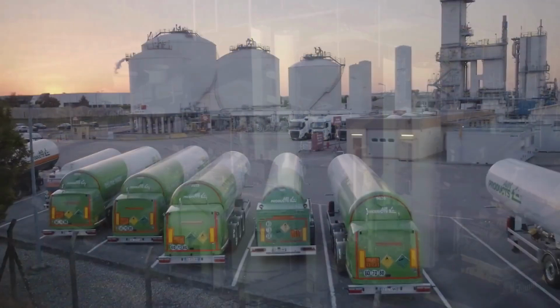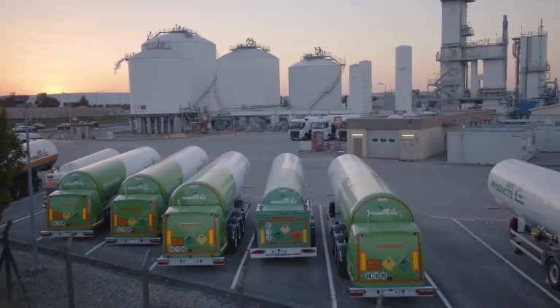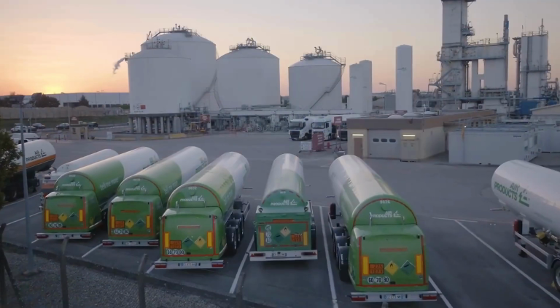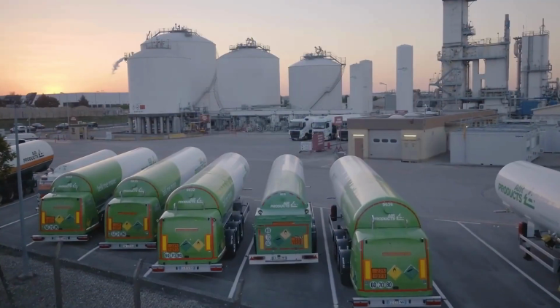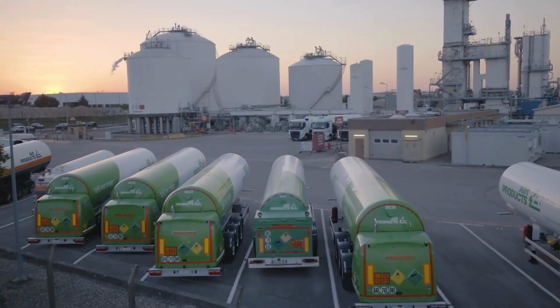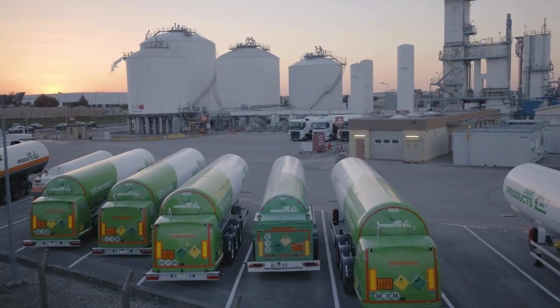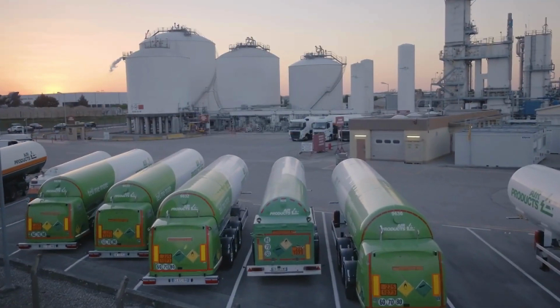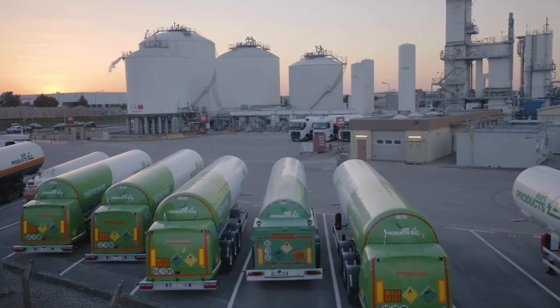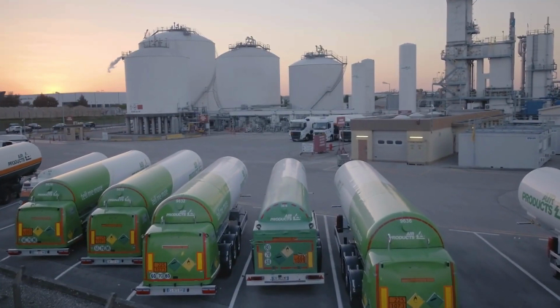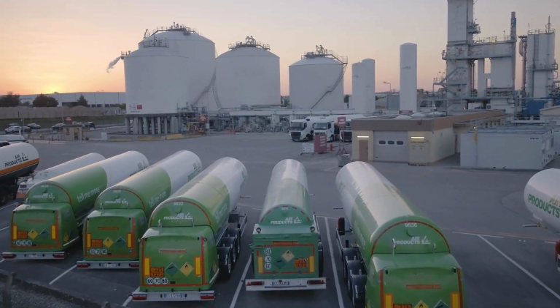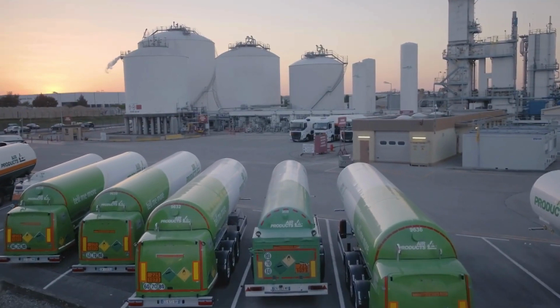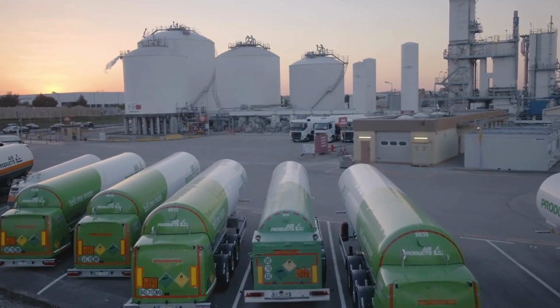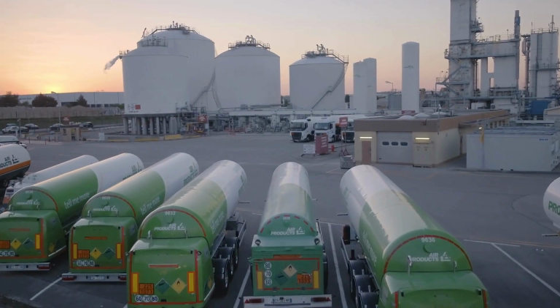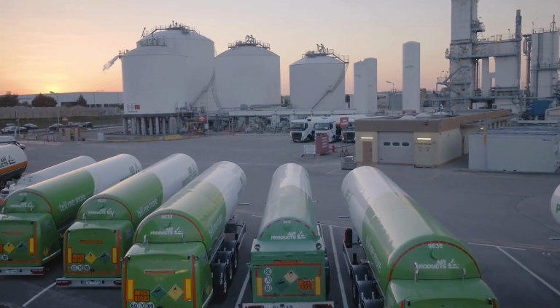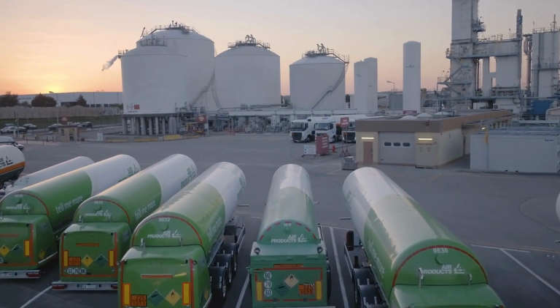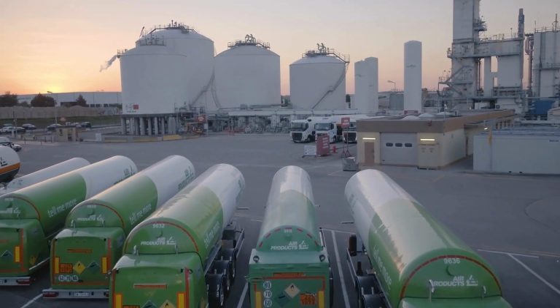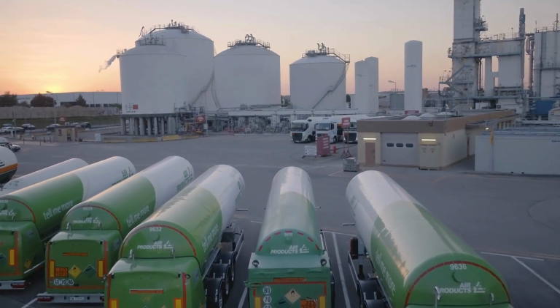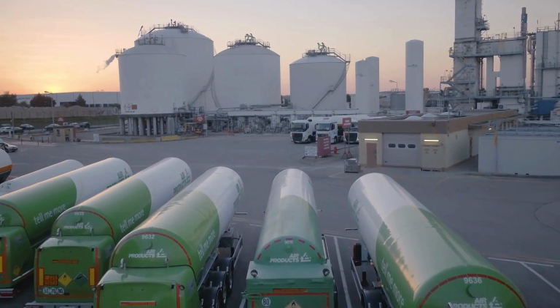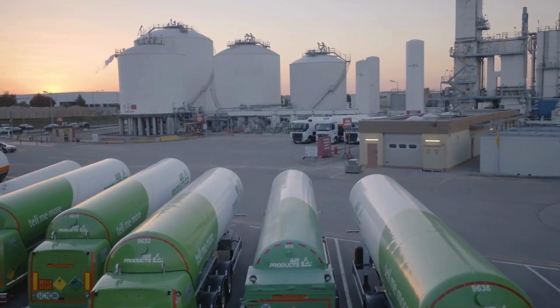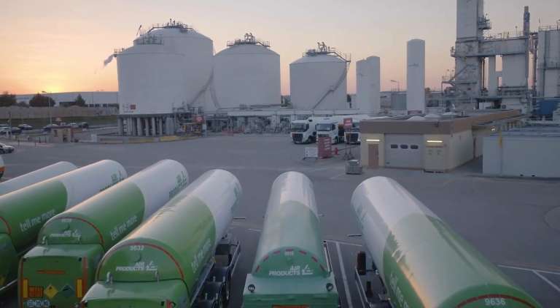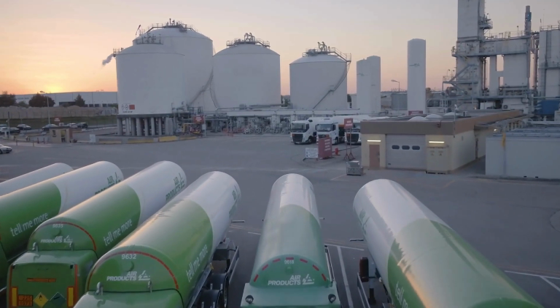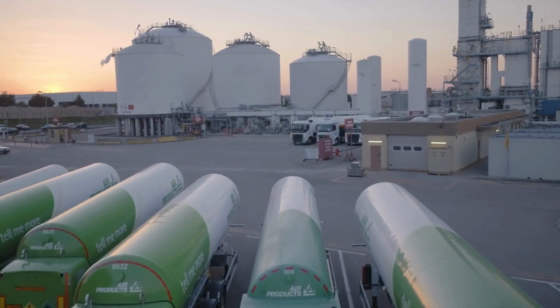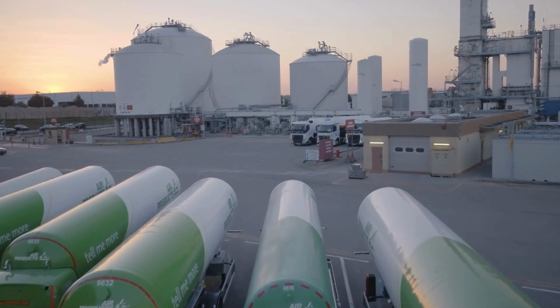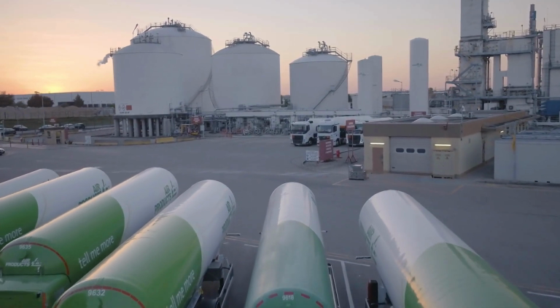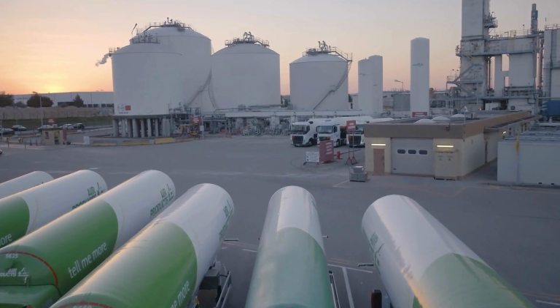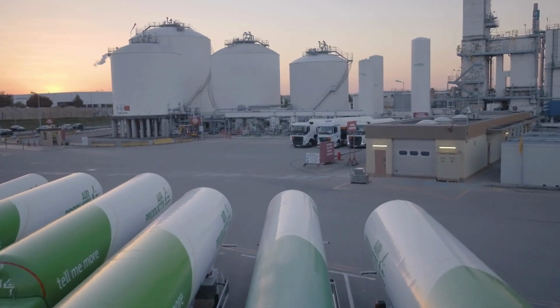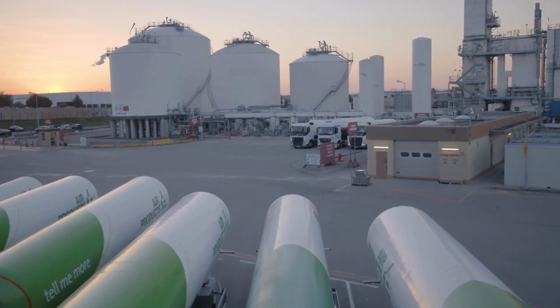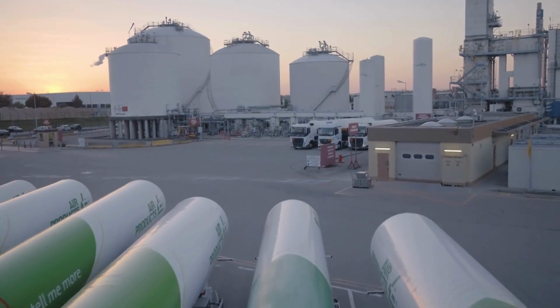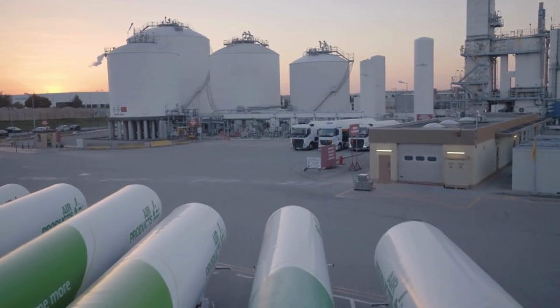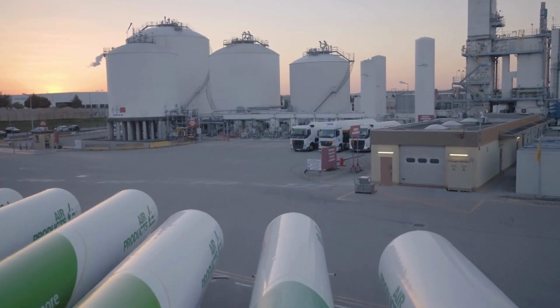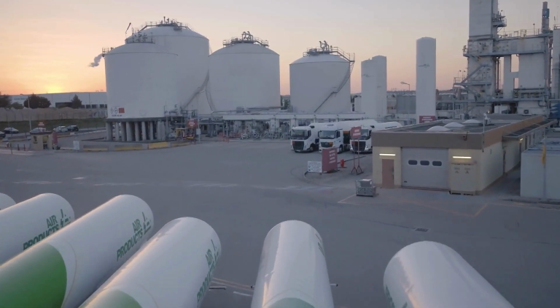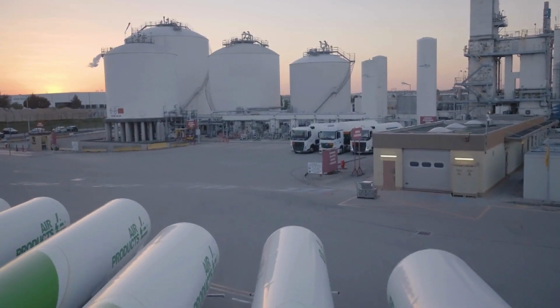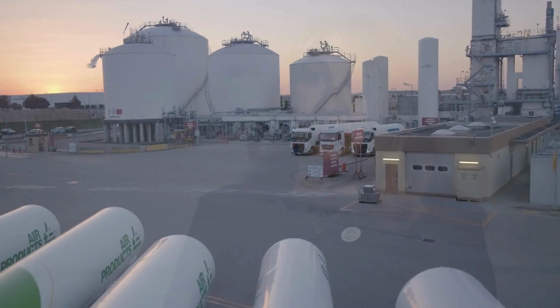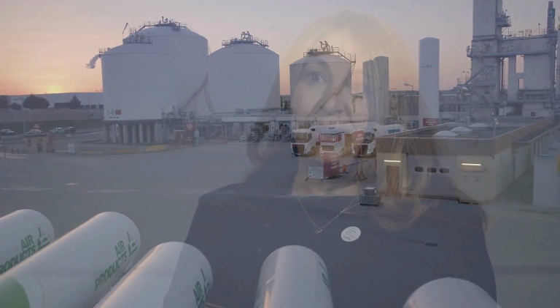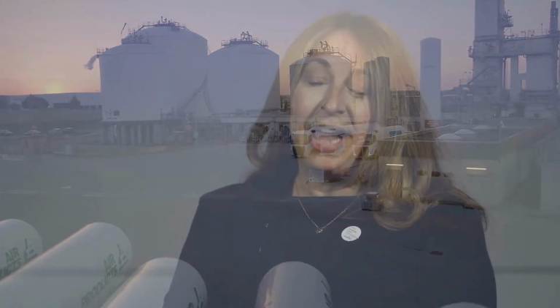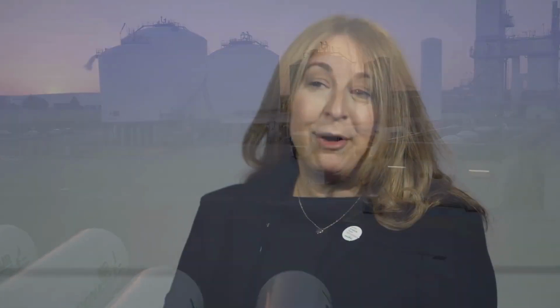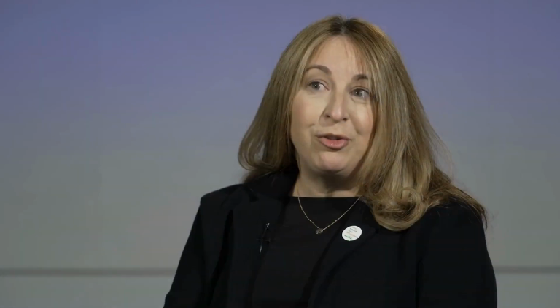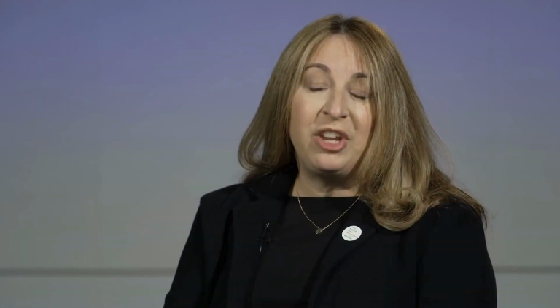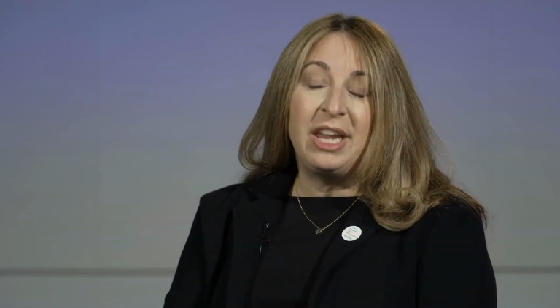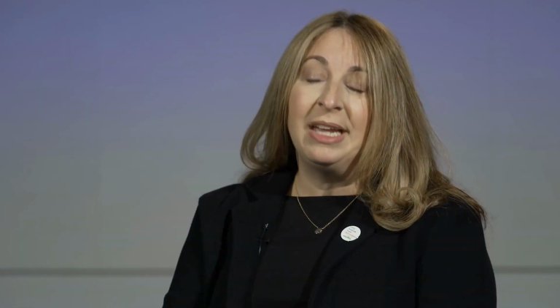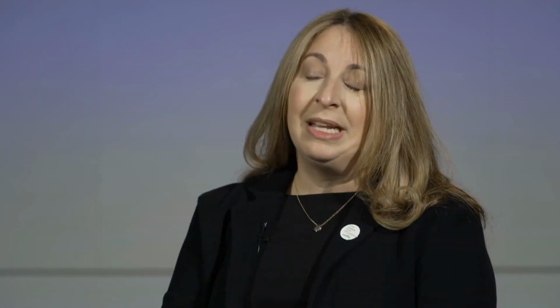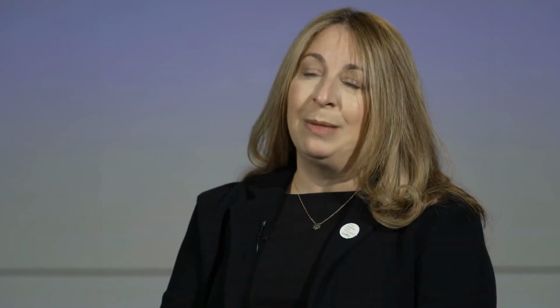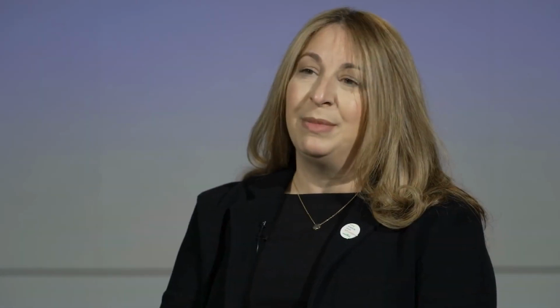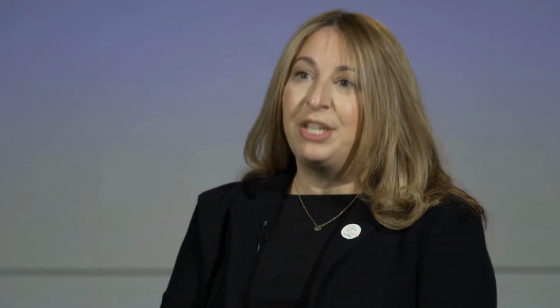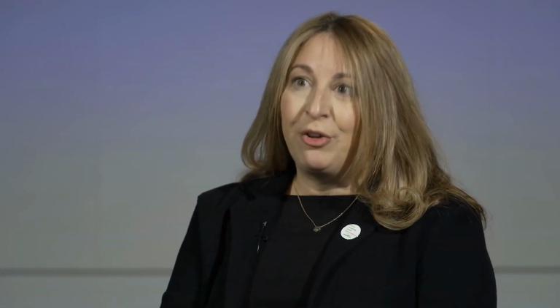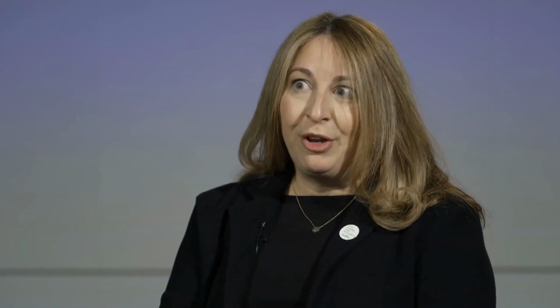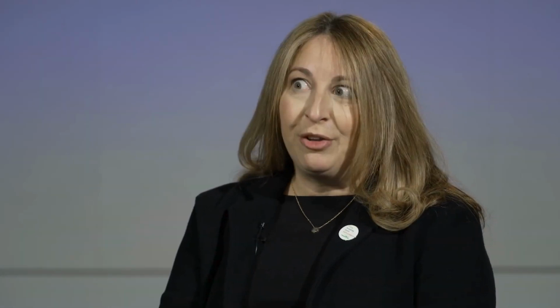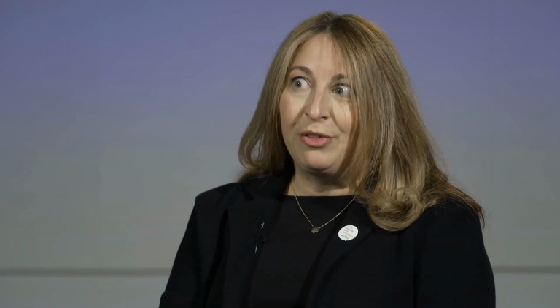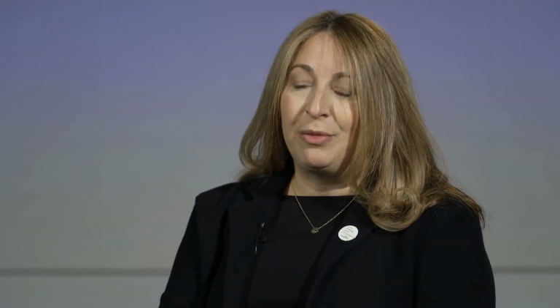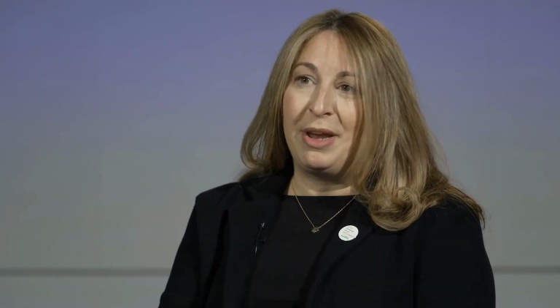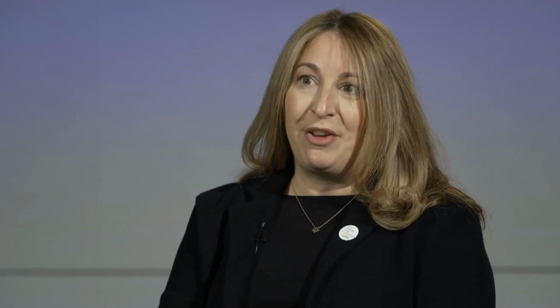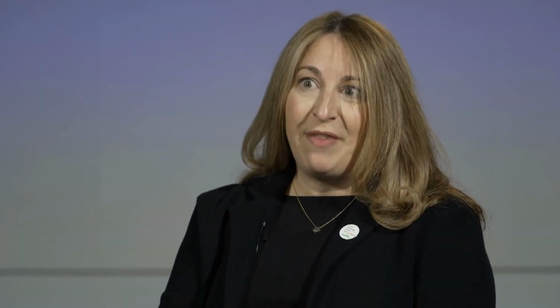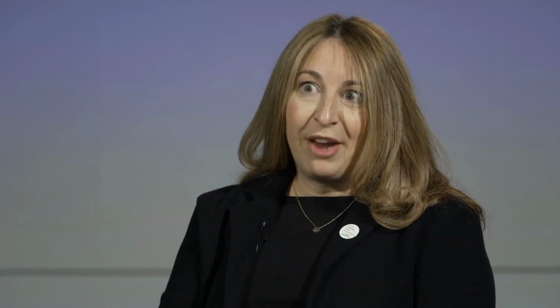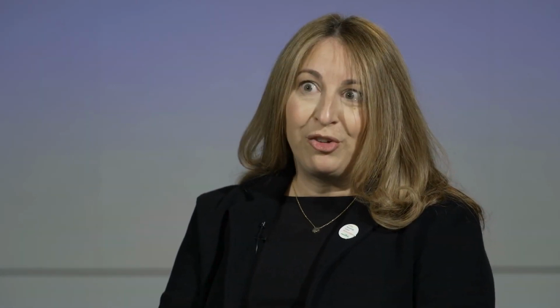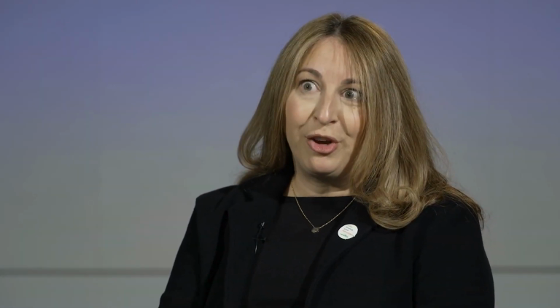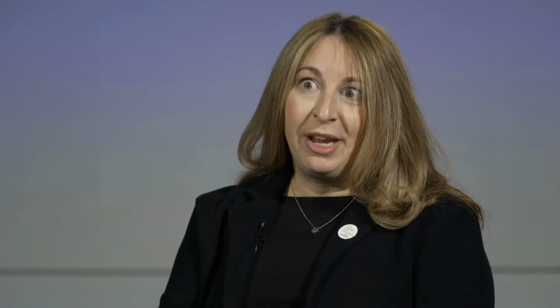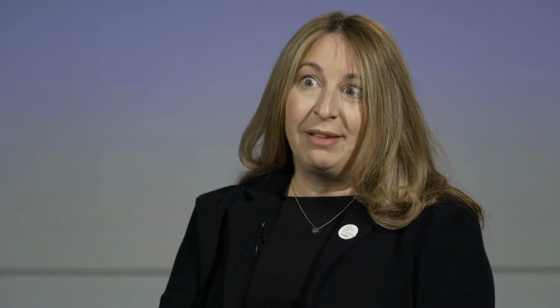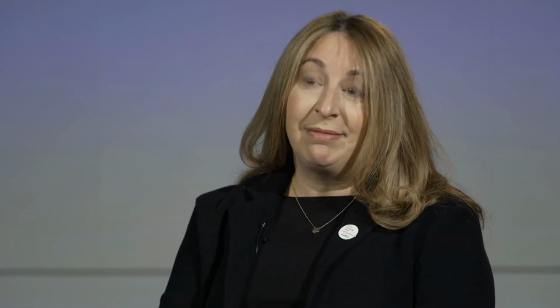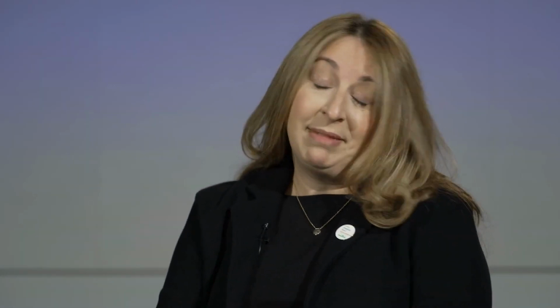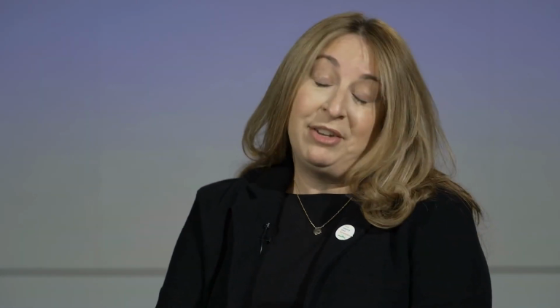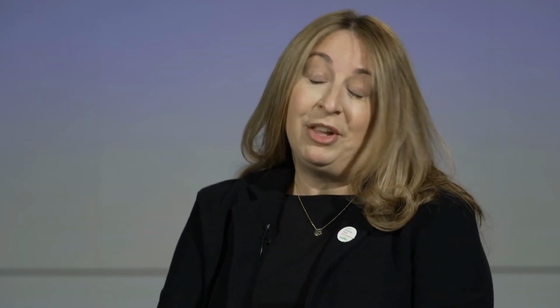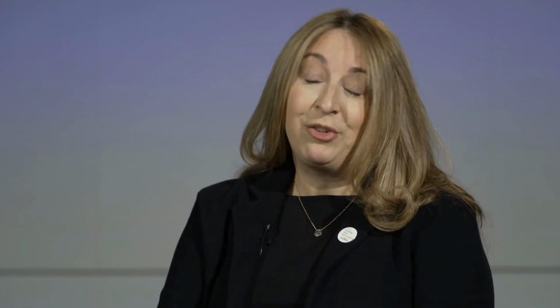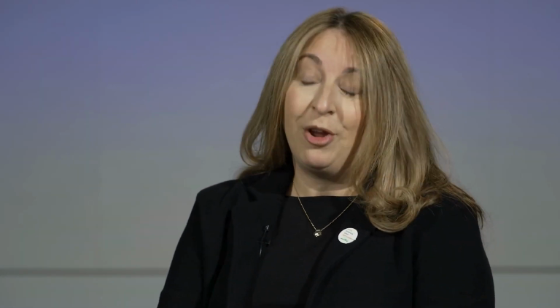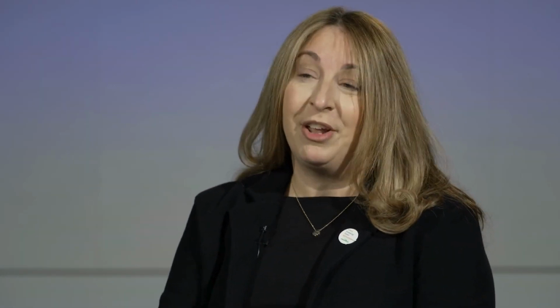We supply a variety of industries with our air separation plants, including energy, materials, manufacturing, and electronics.